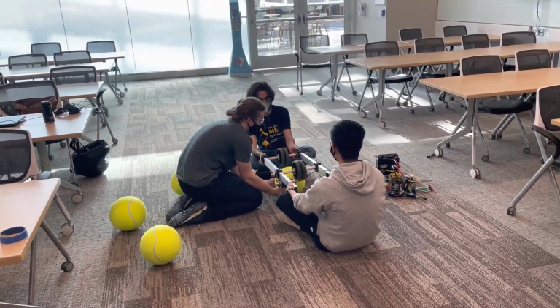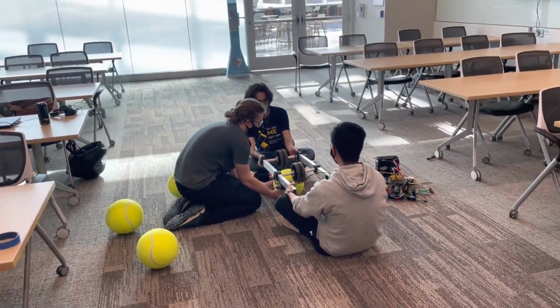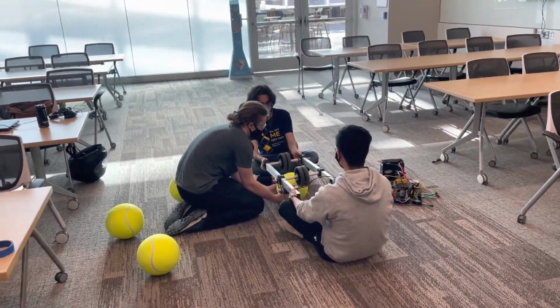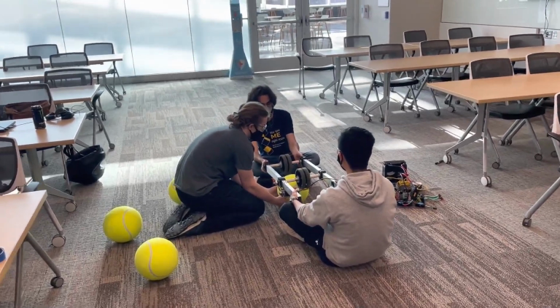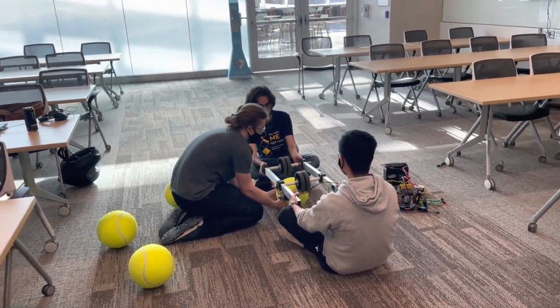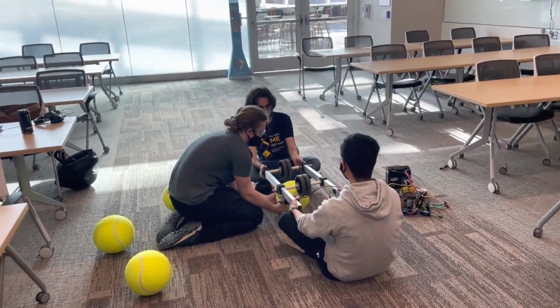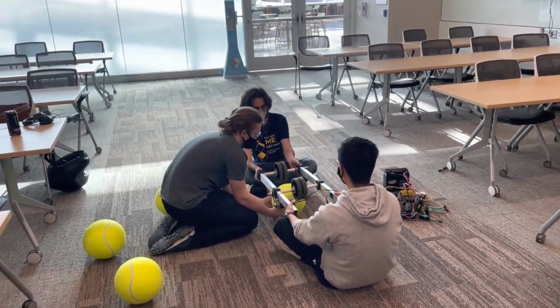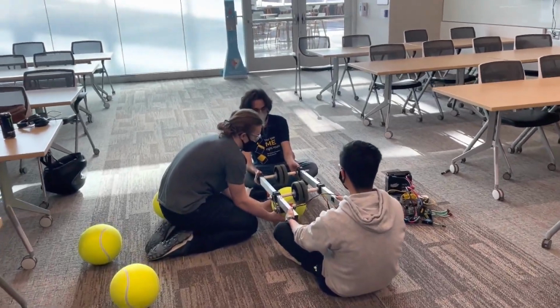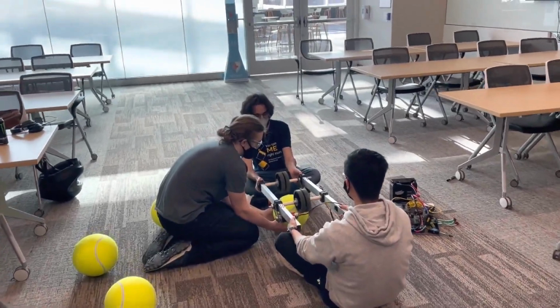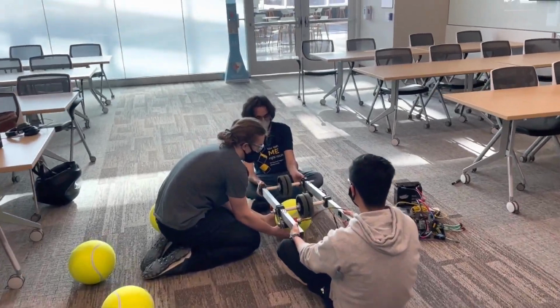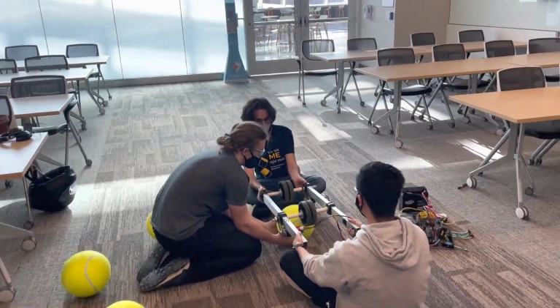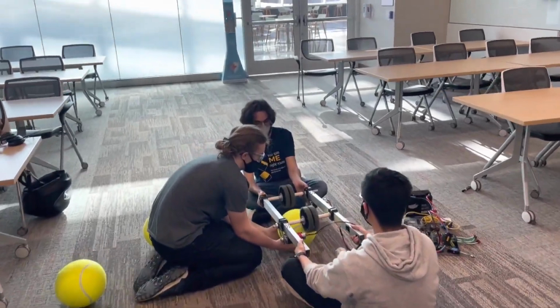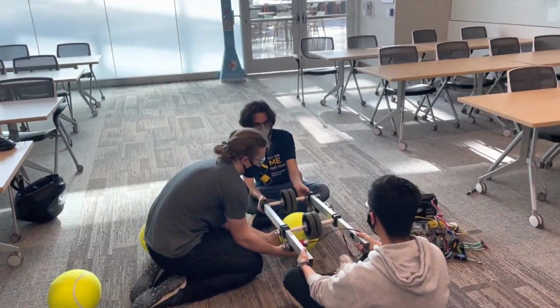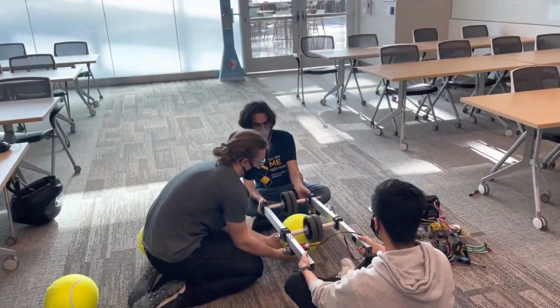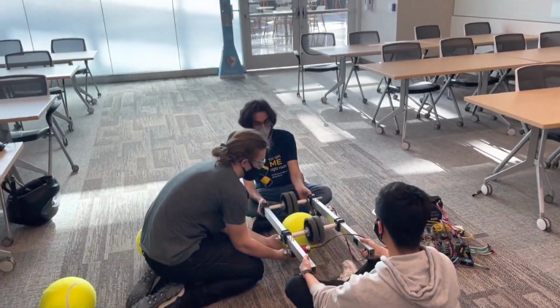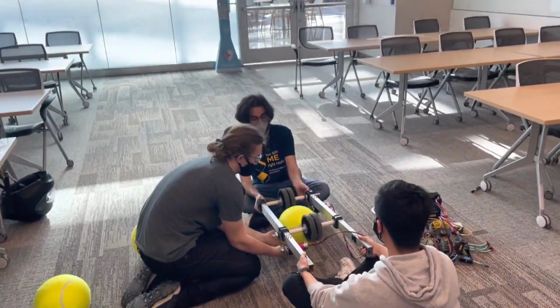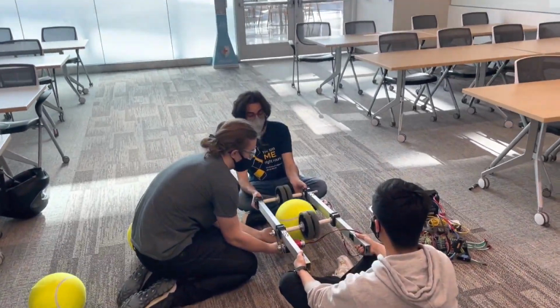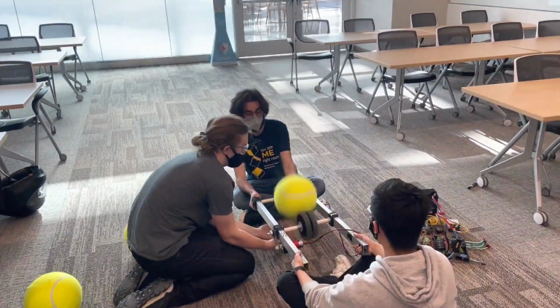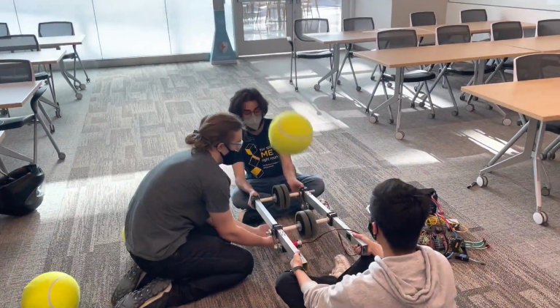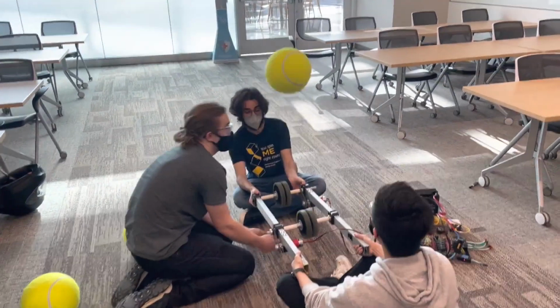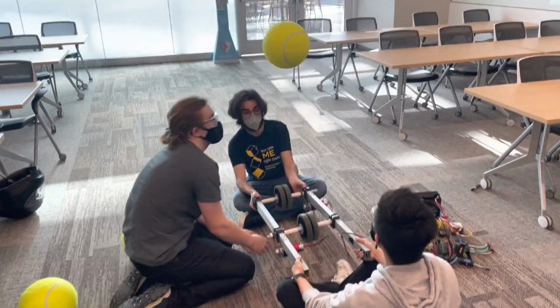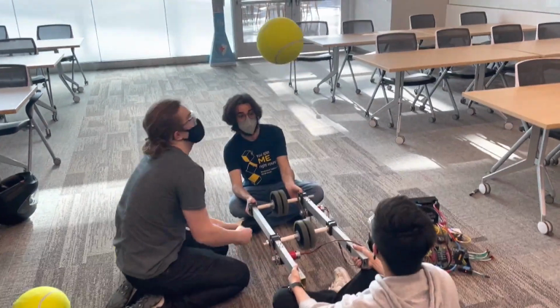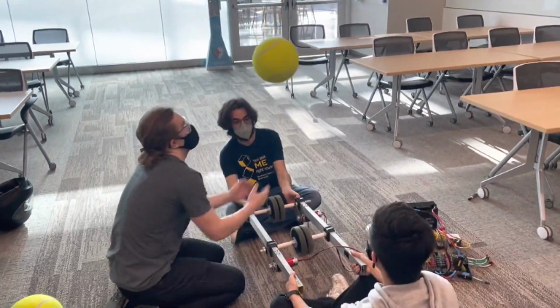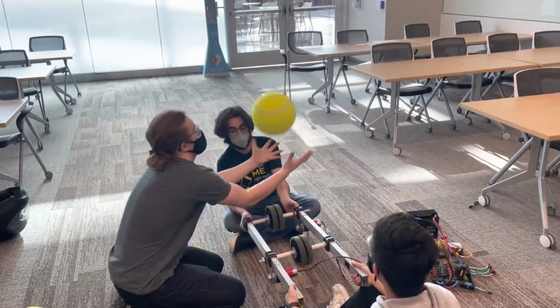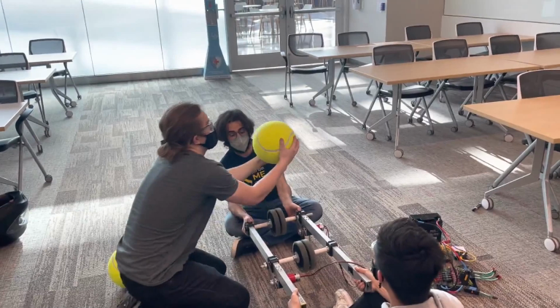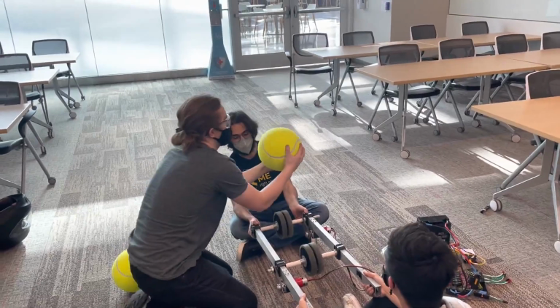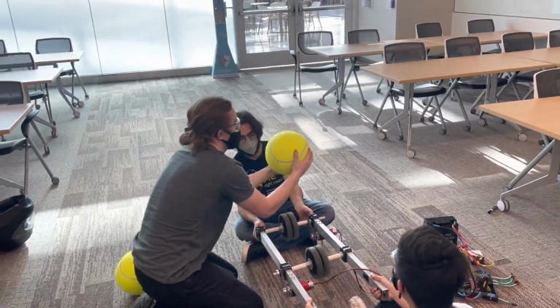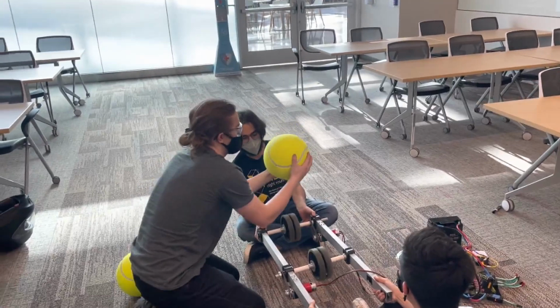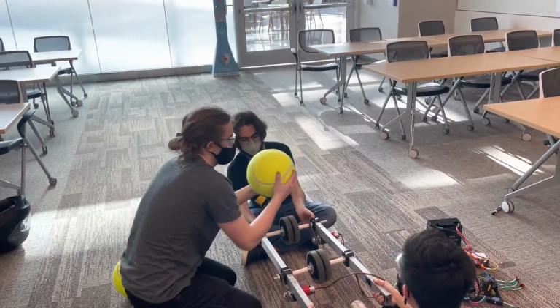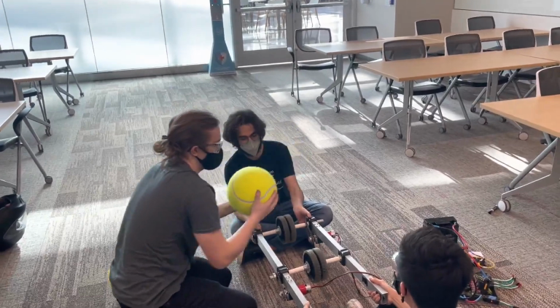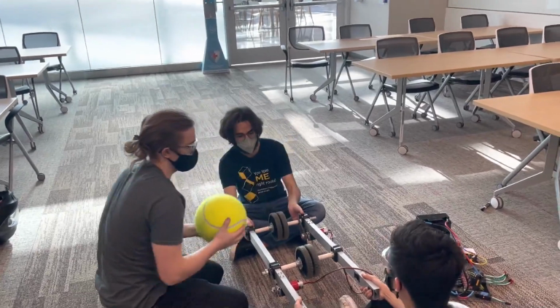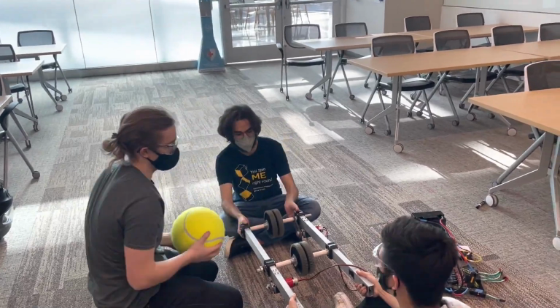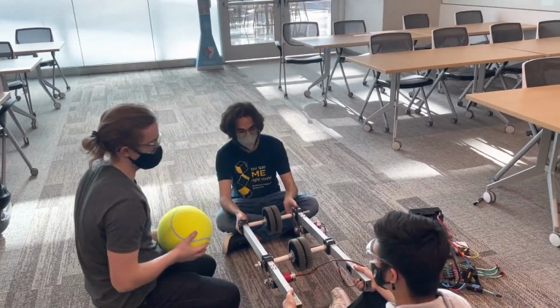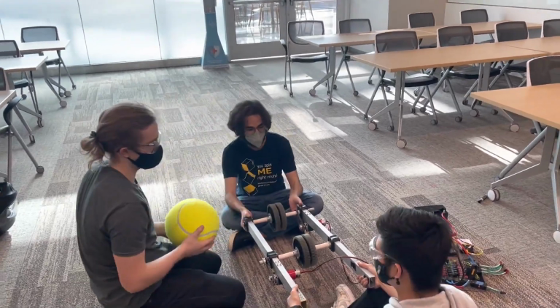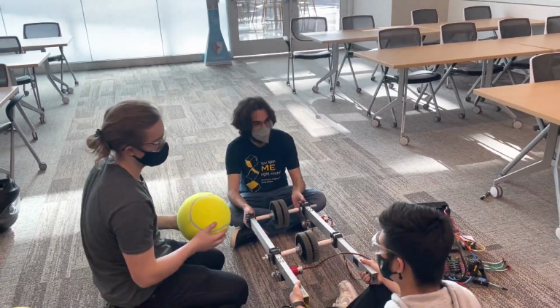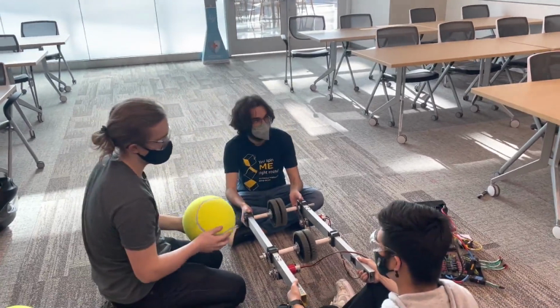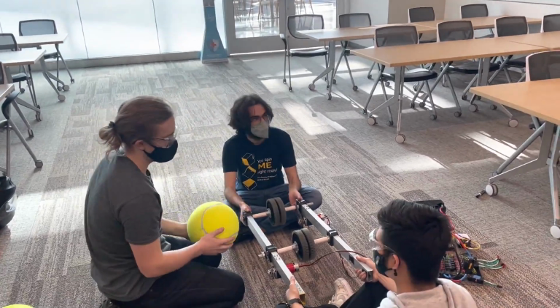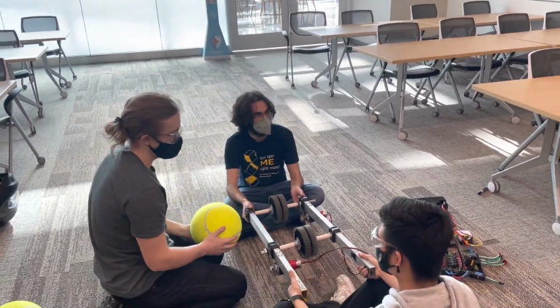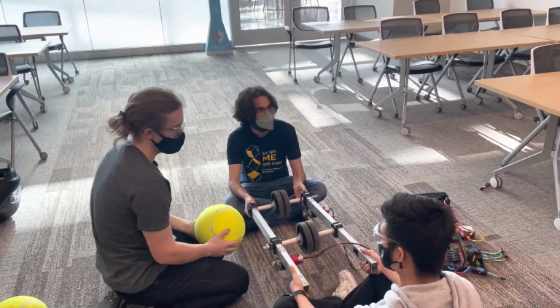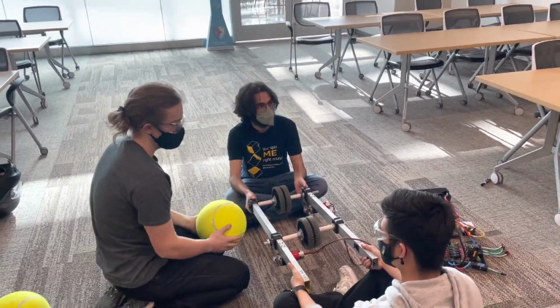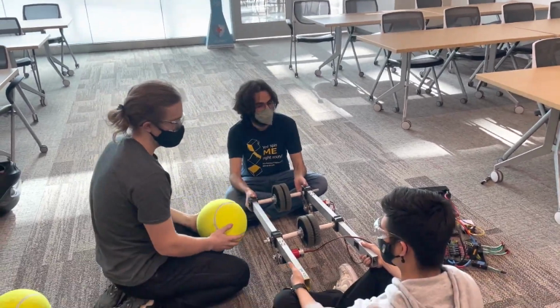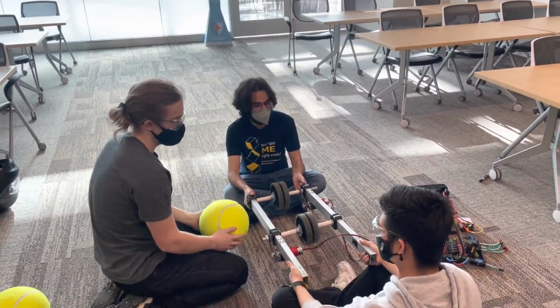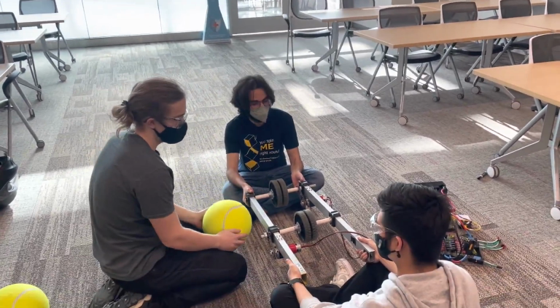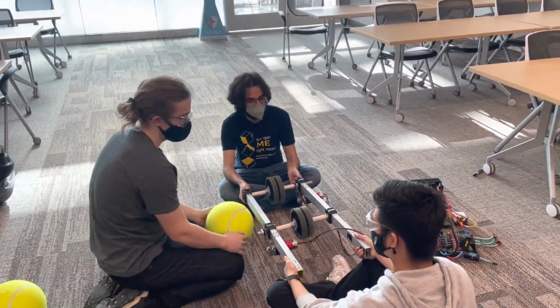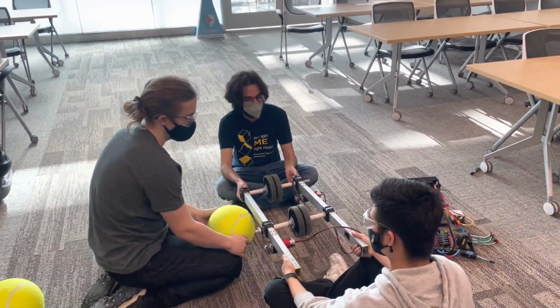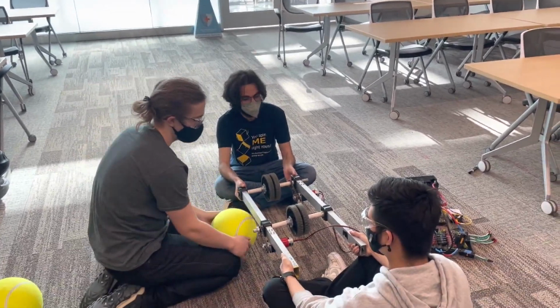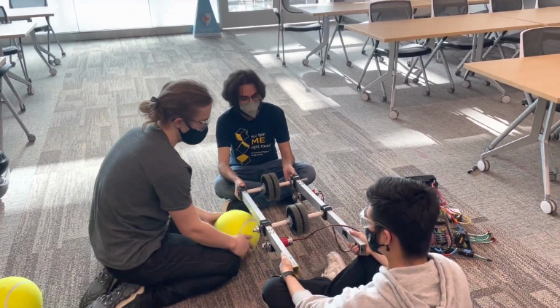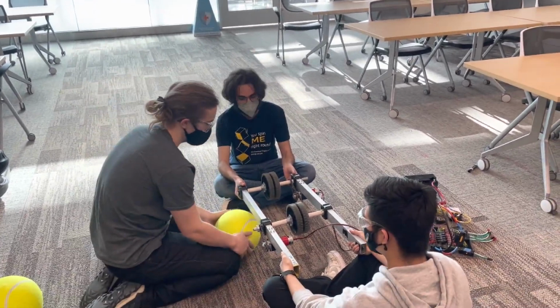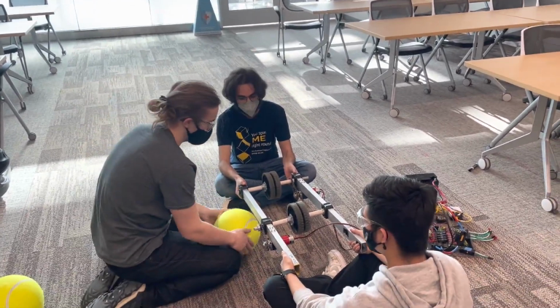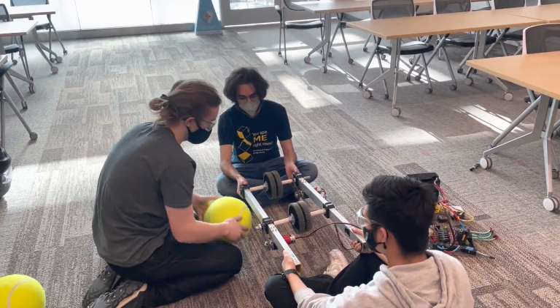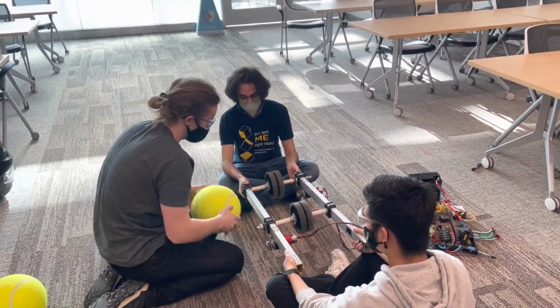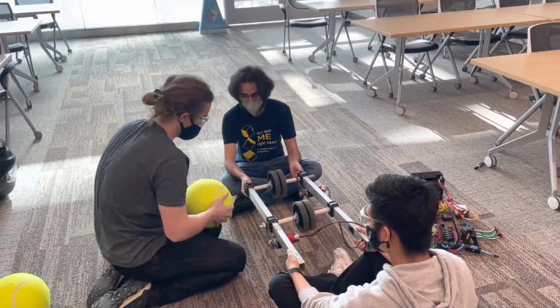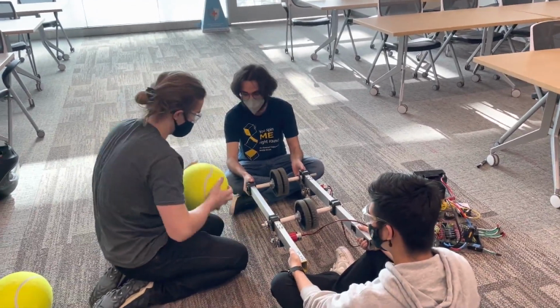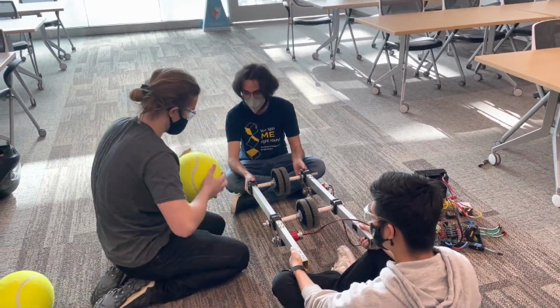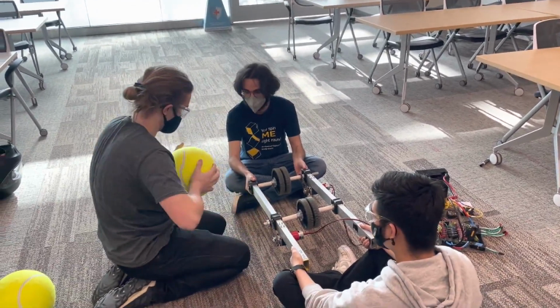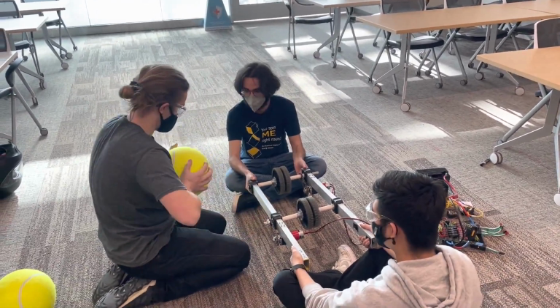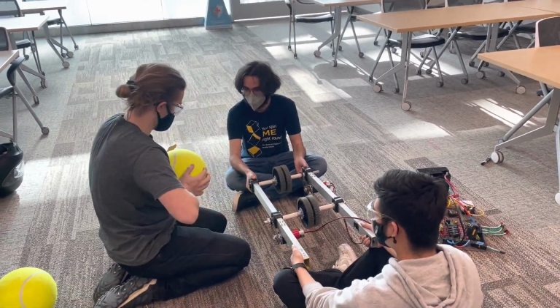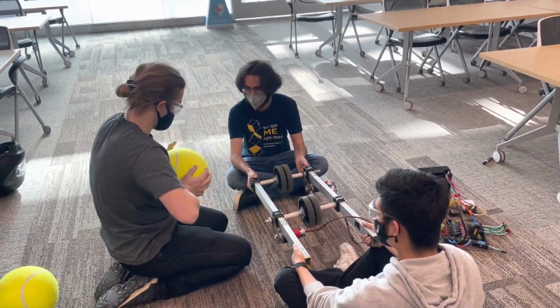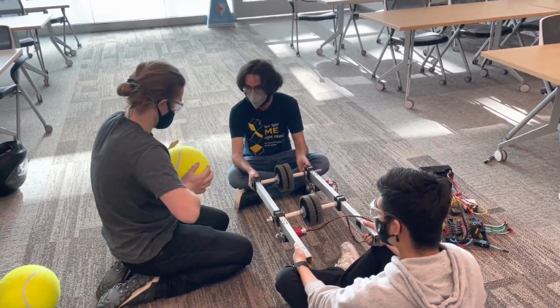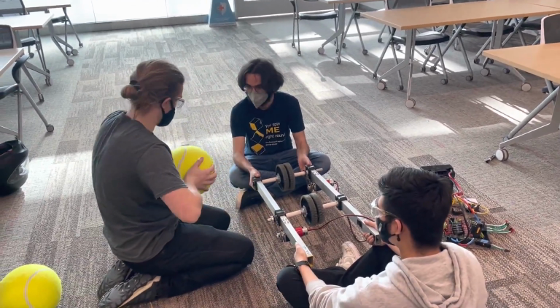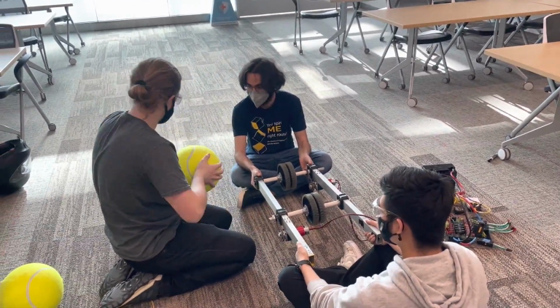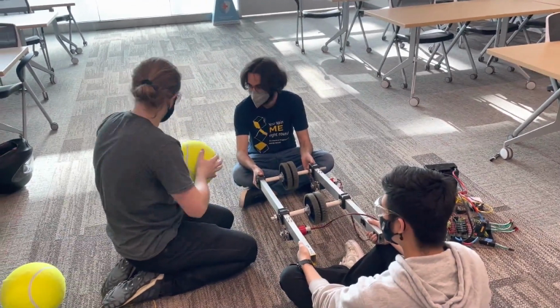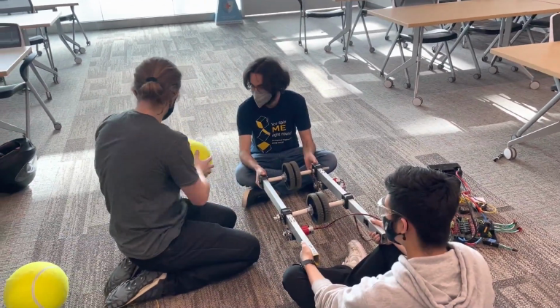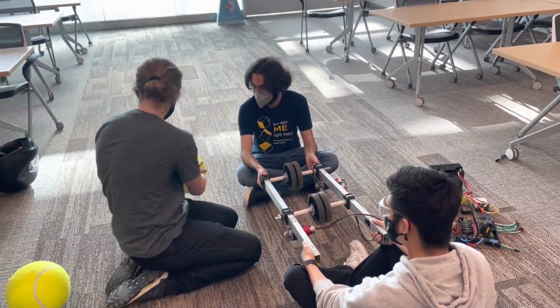3, 2, 1 — that one is under-inflated, right? Yes it is.